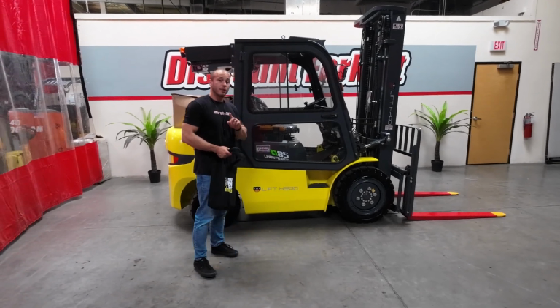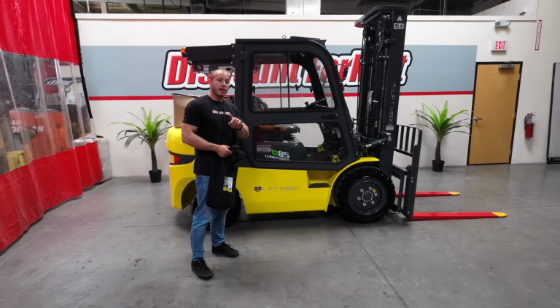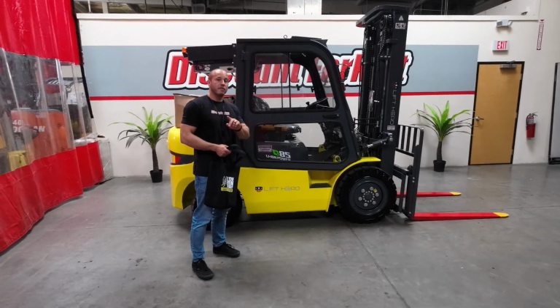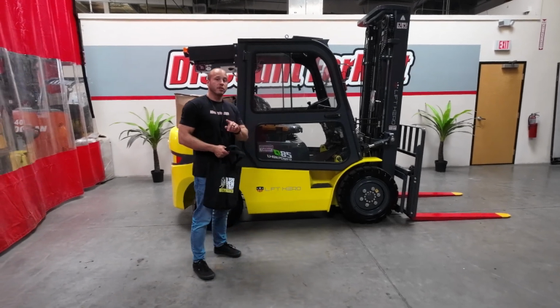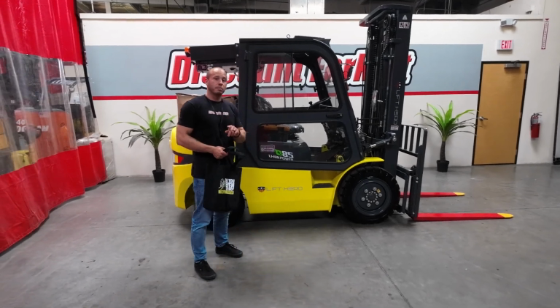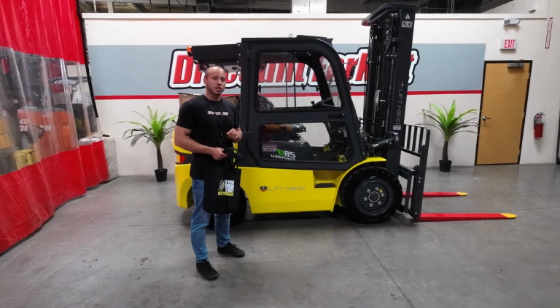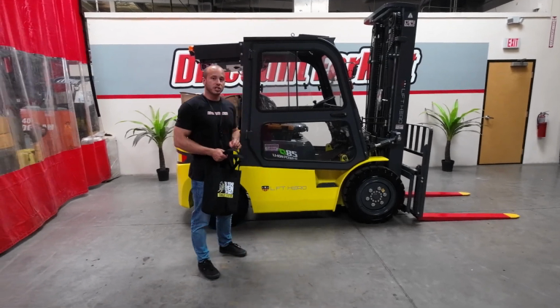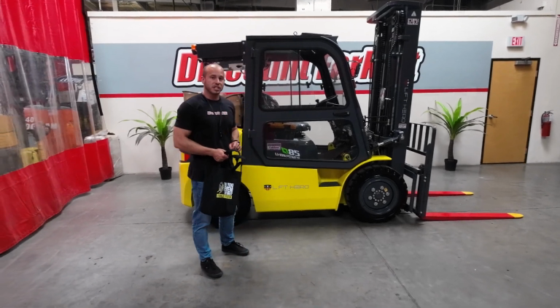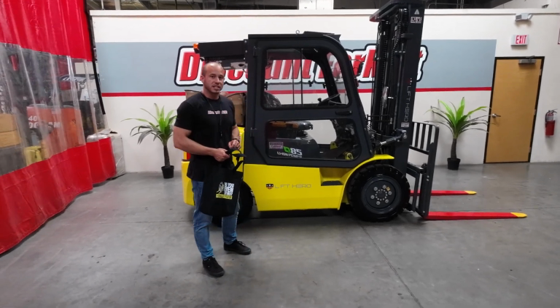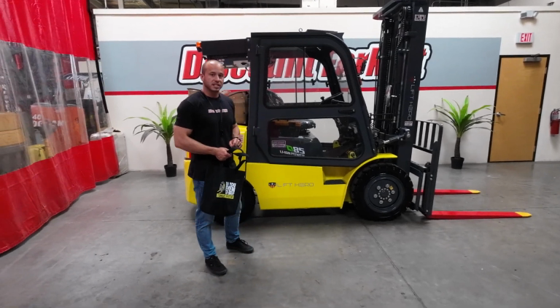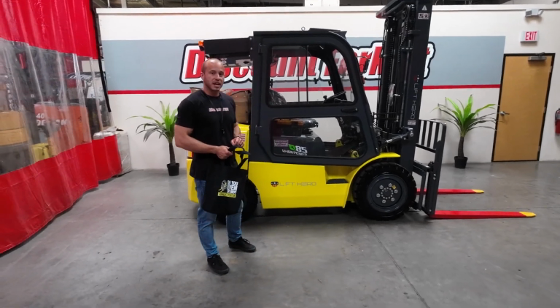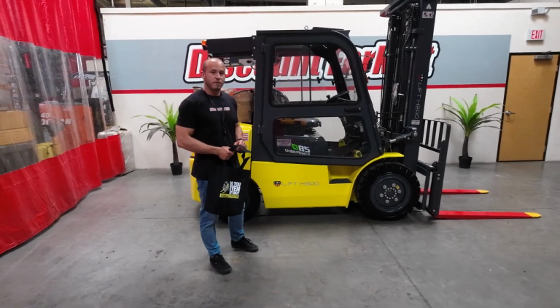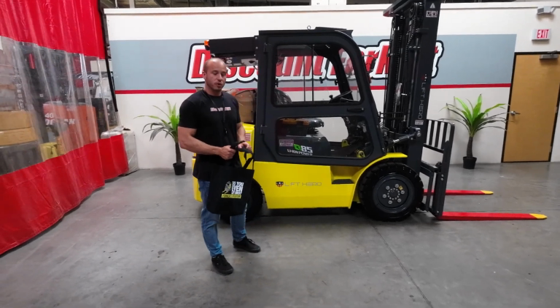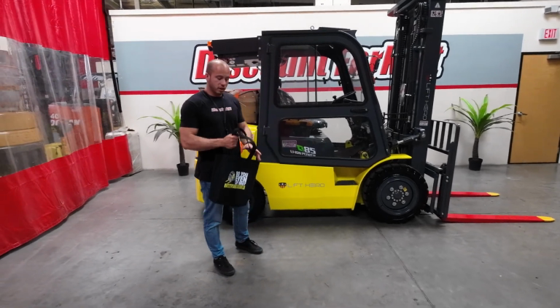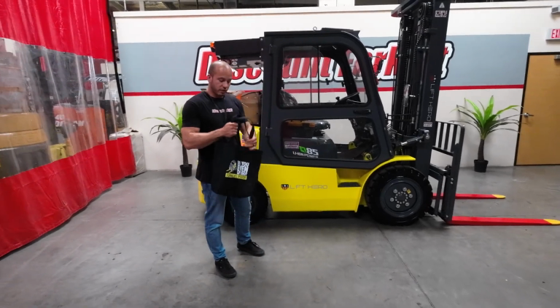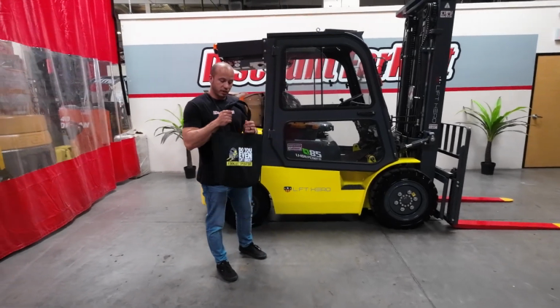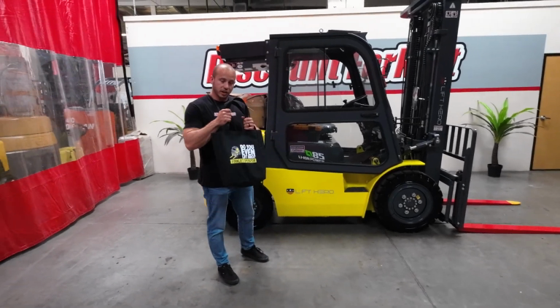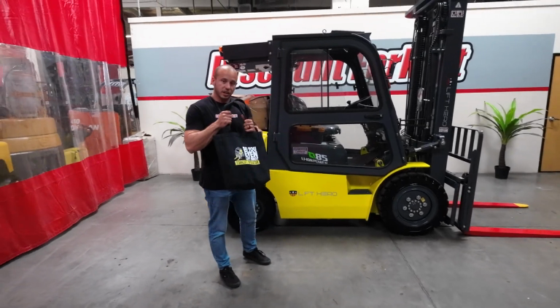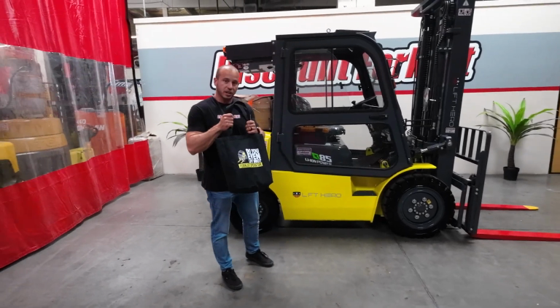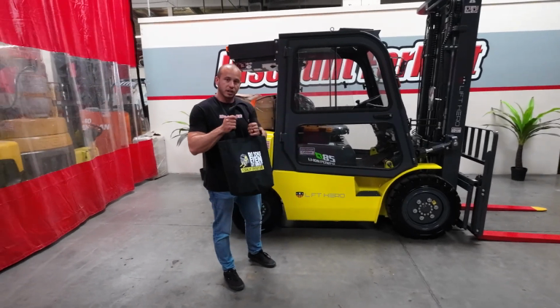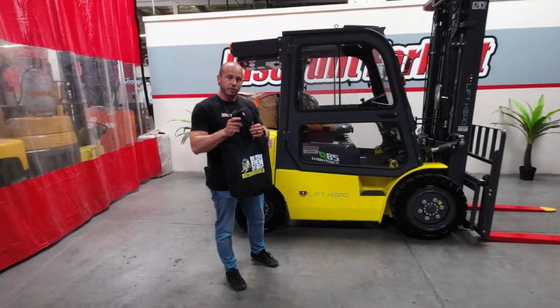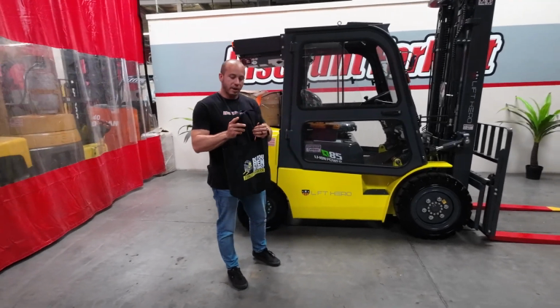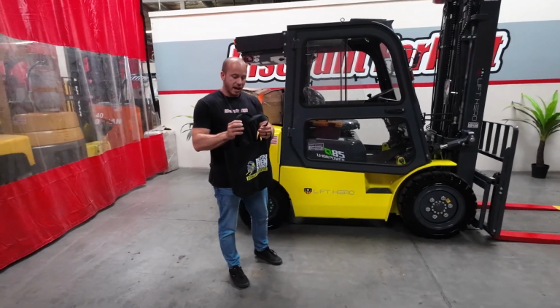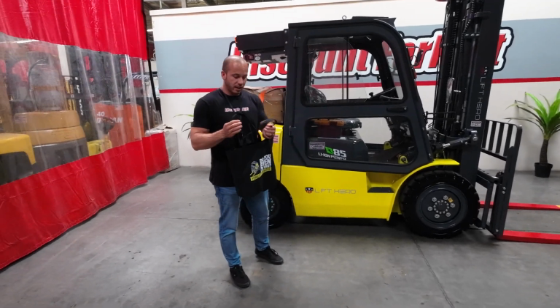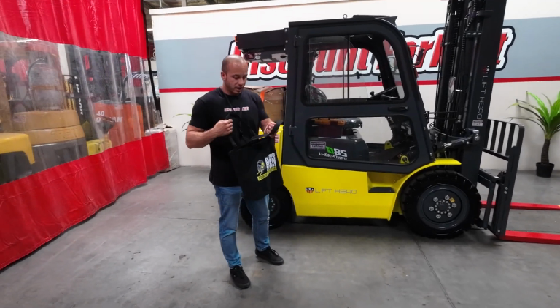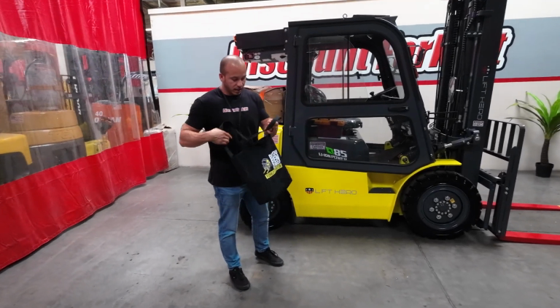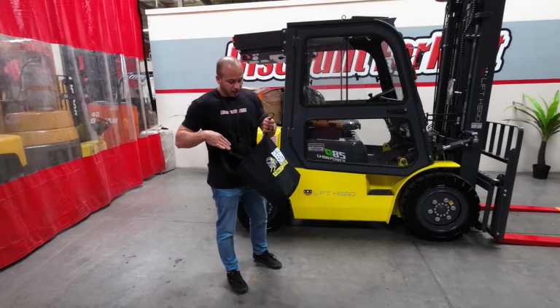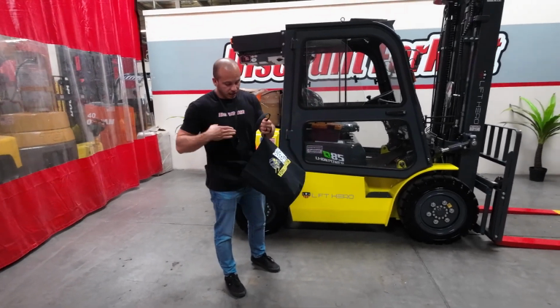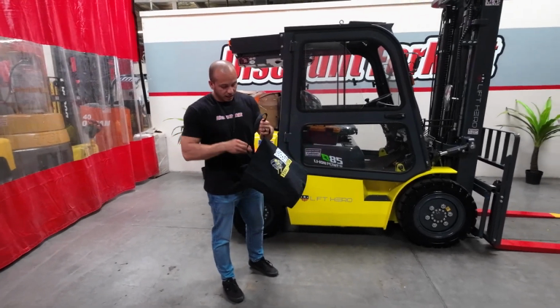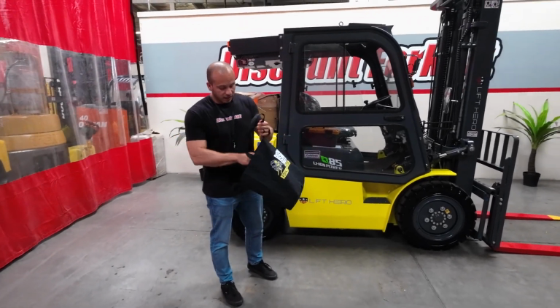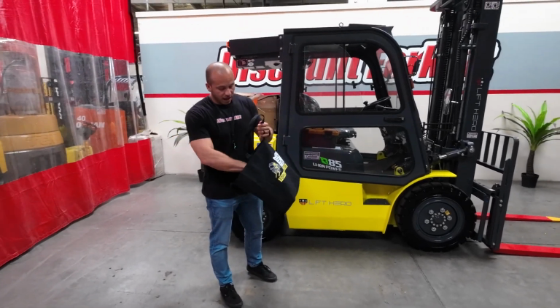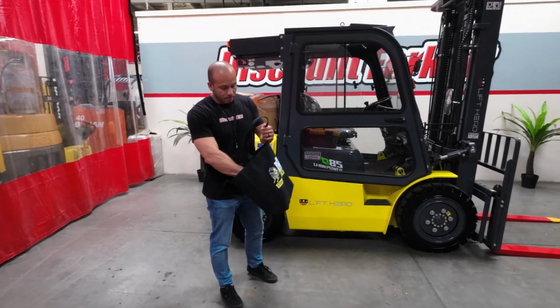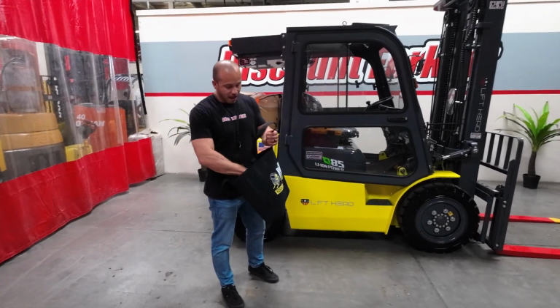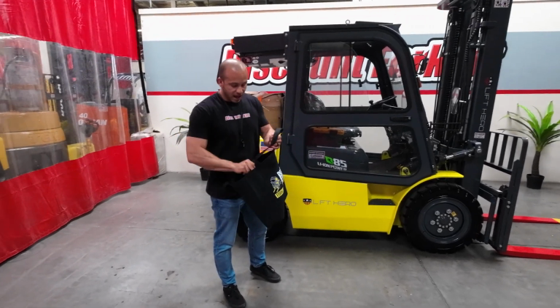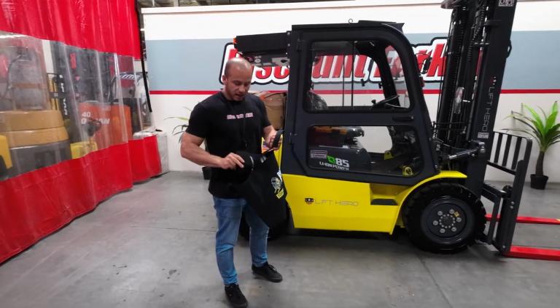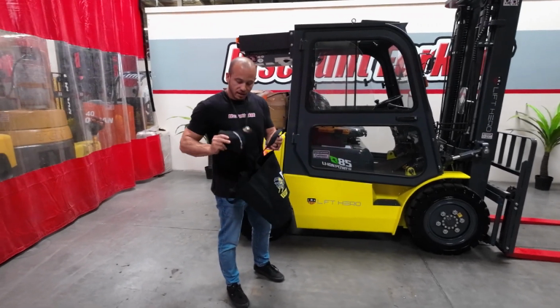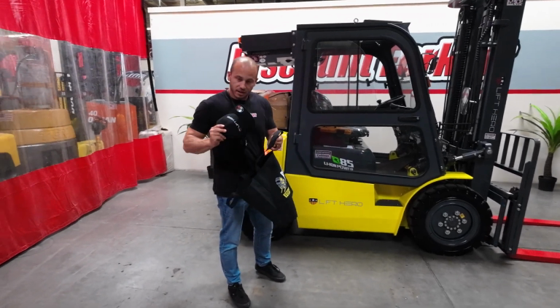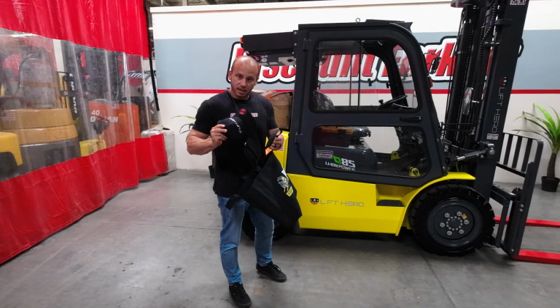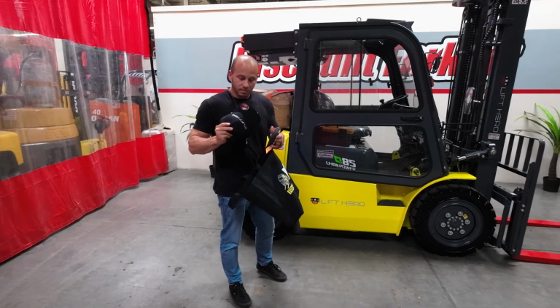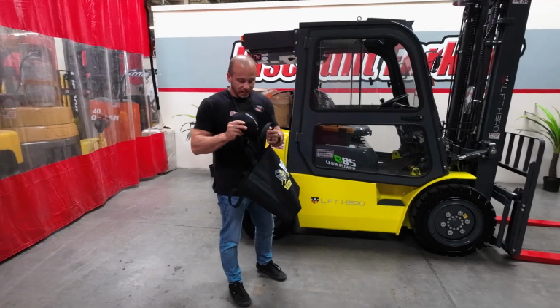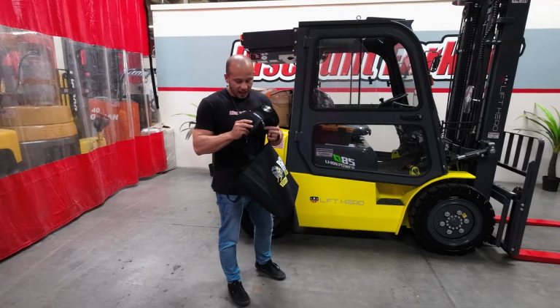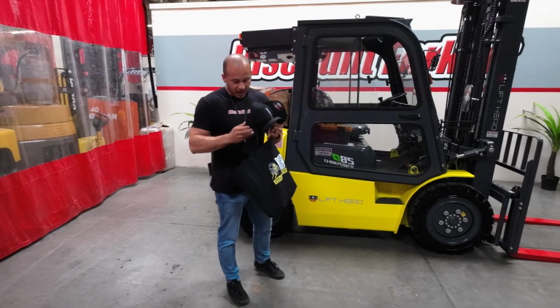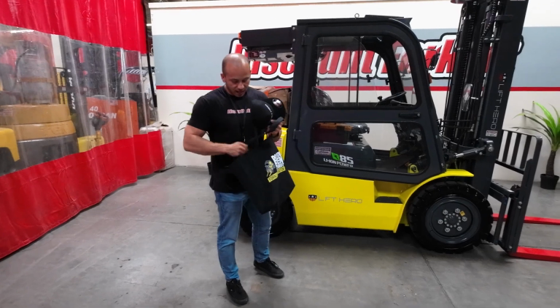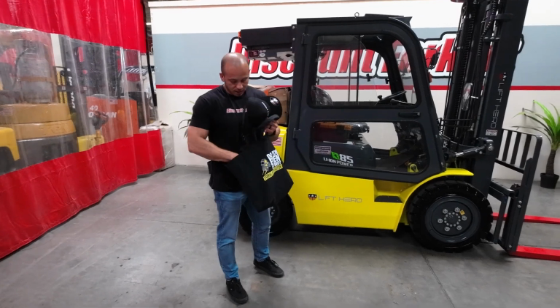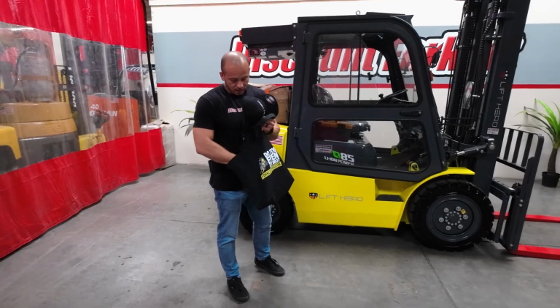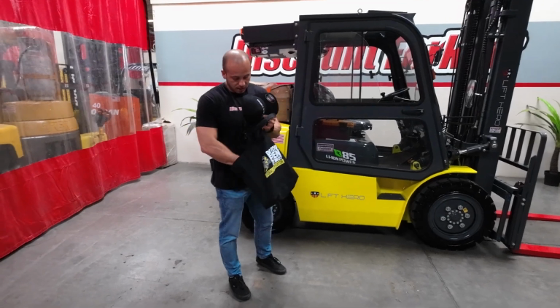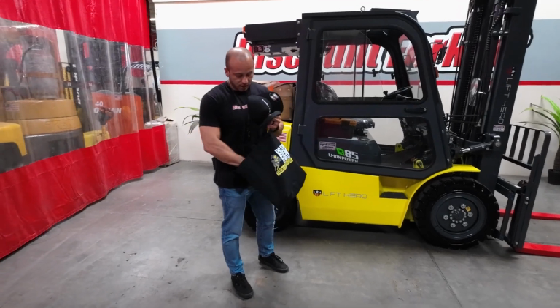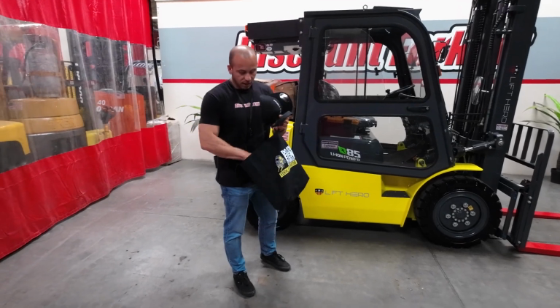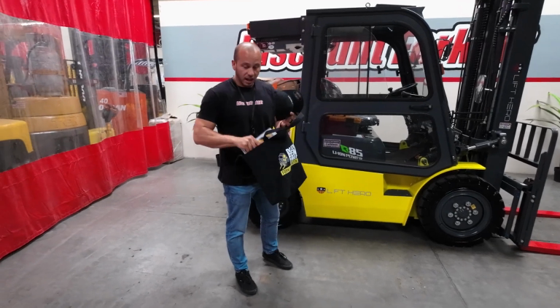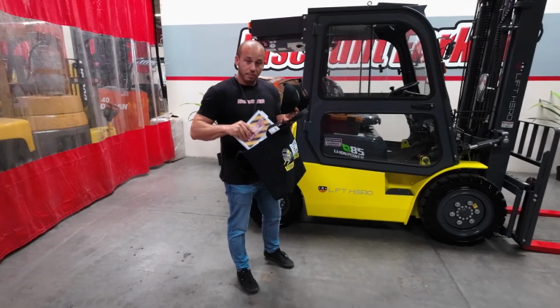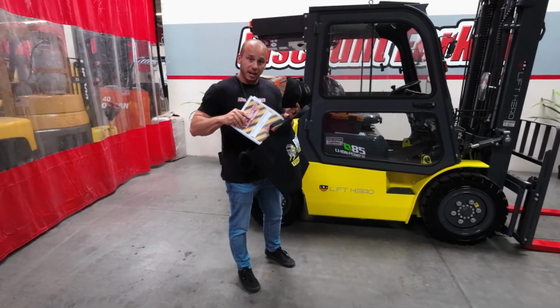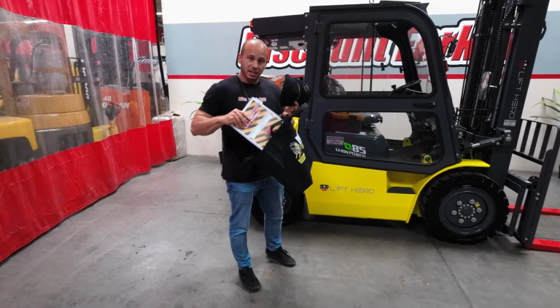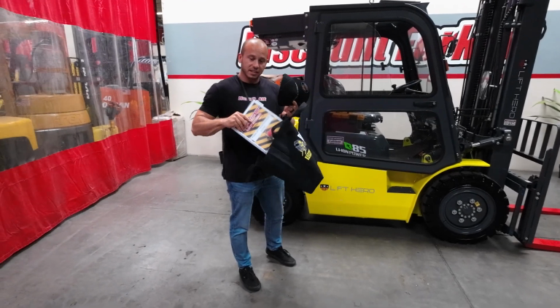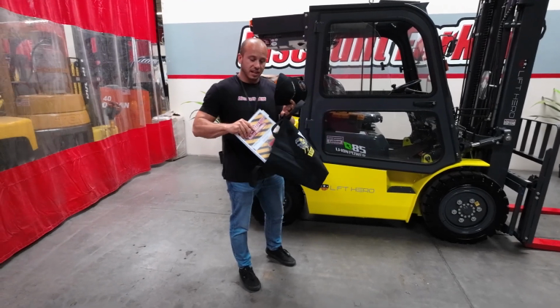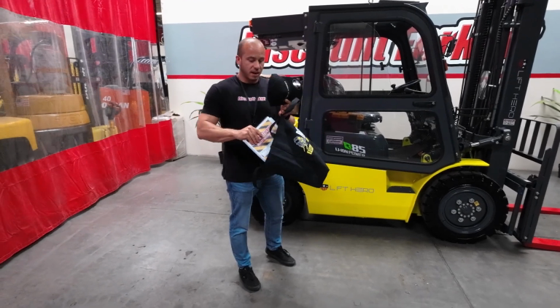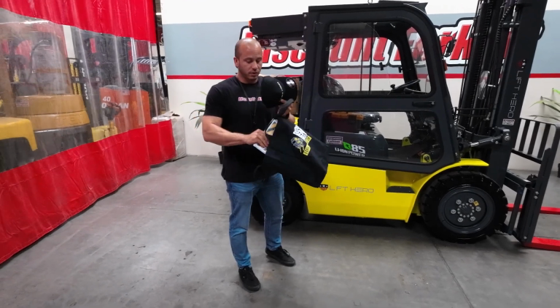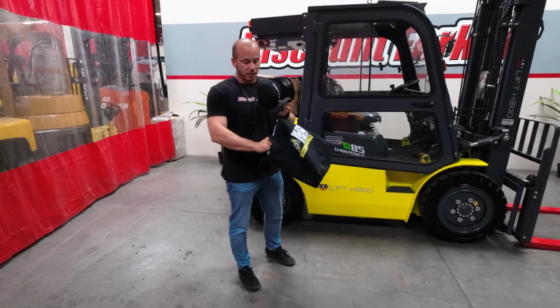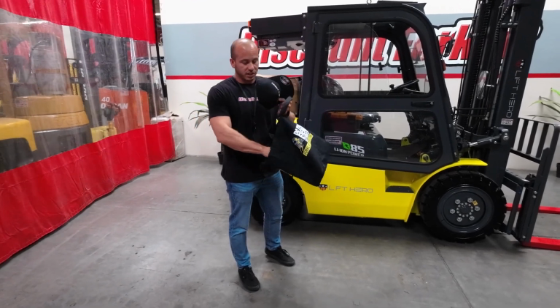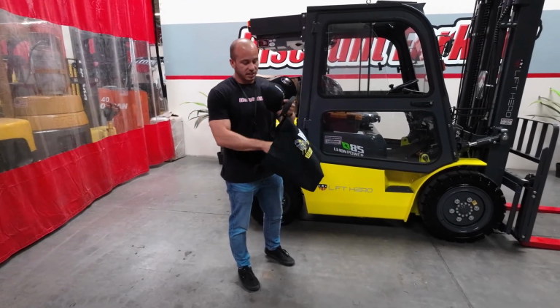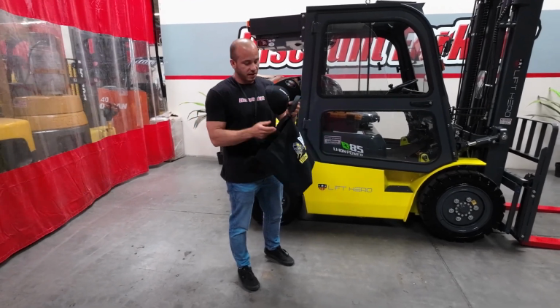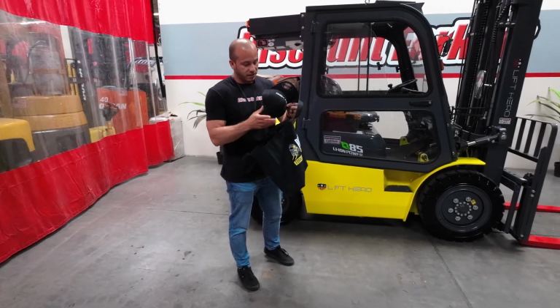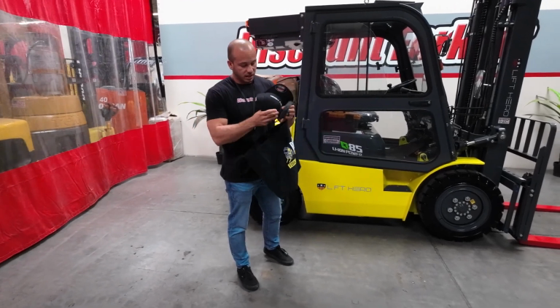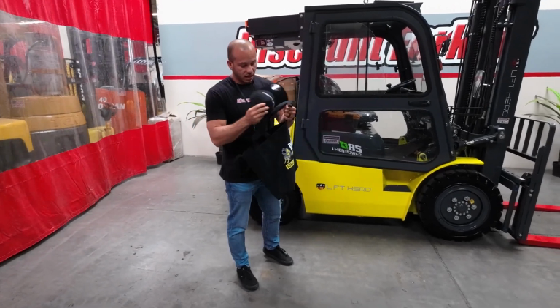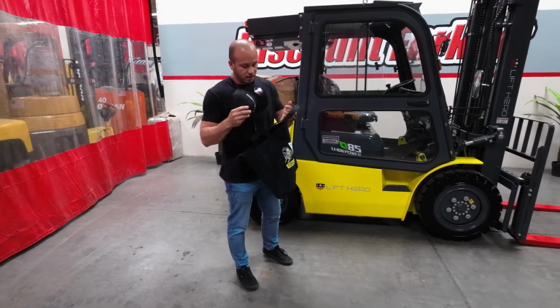Now with every purchase at Discount Forklift you're gonna get a good bag. In that bag comes a hat and a maintenance guide — really good stuff in there.